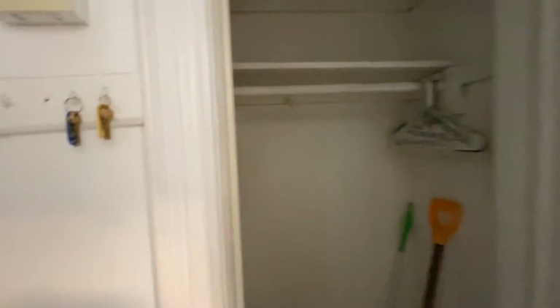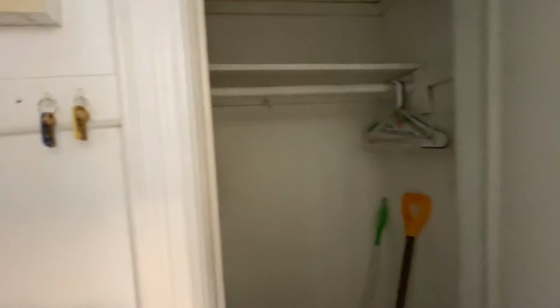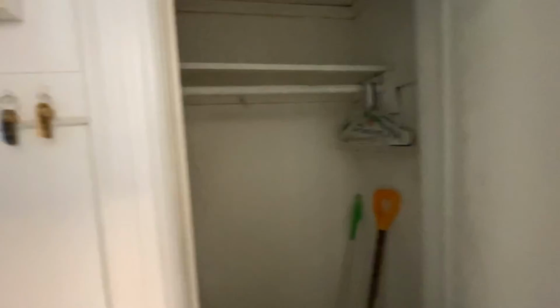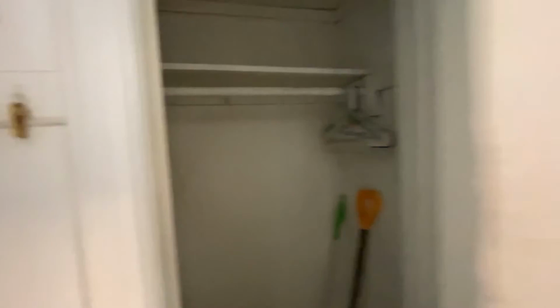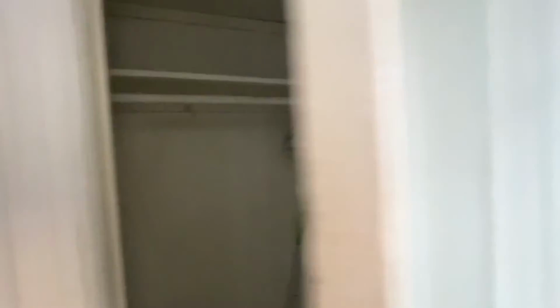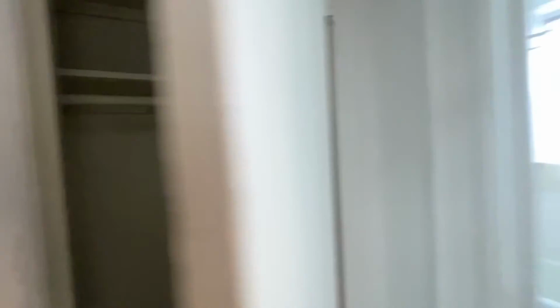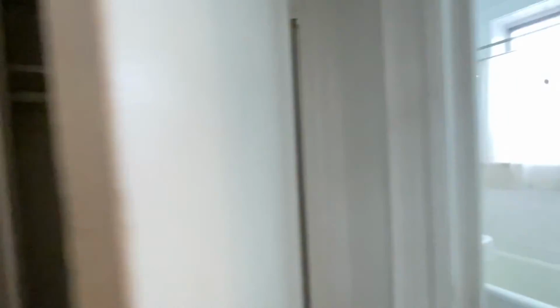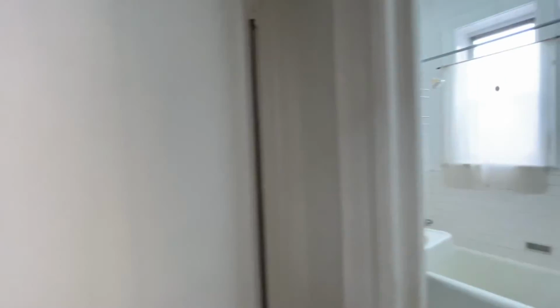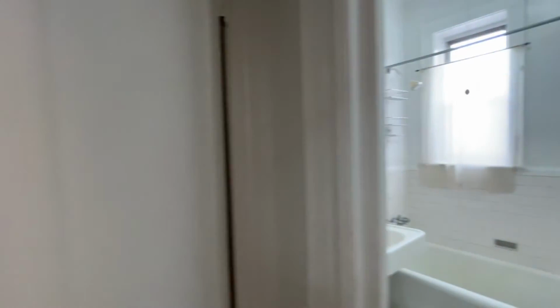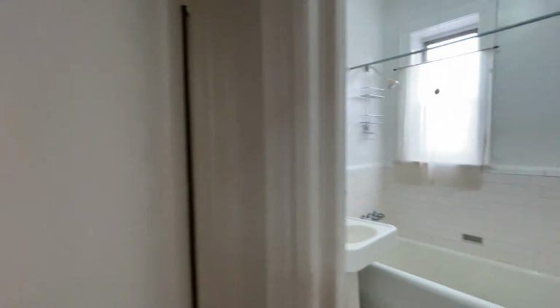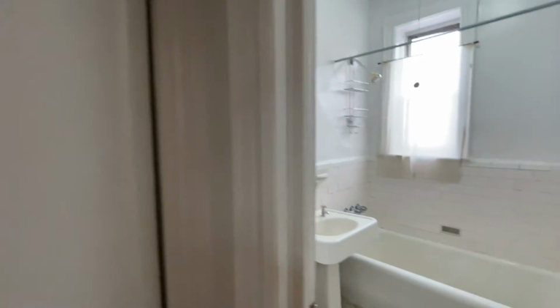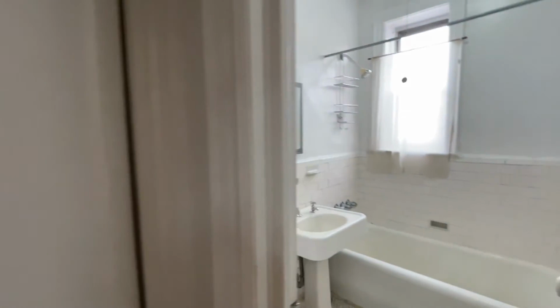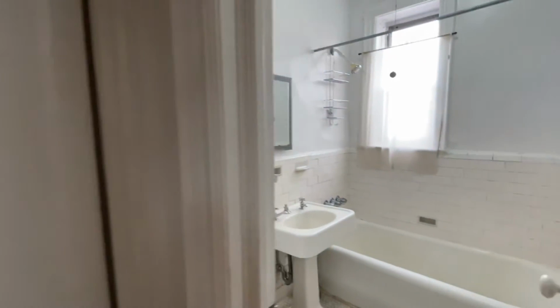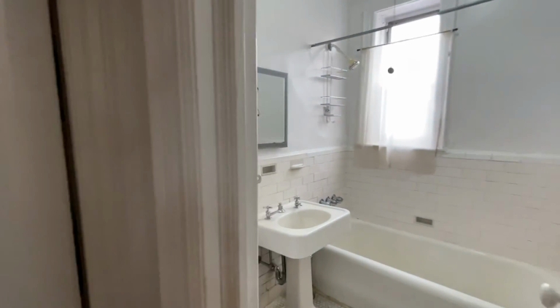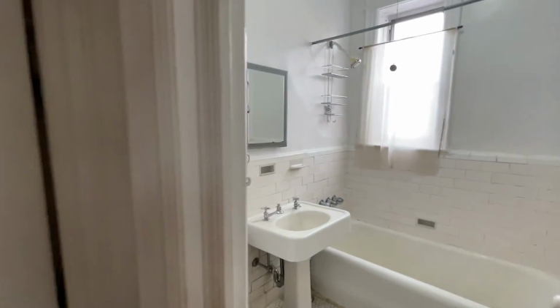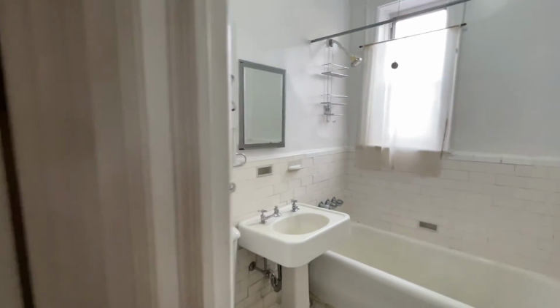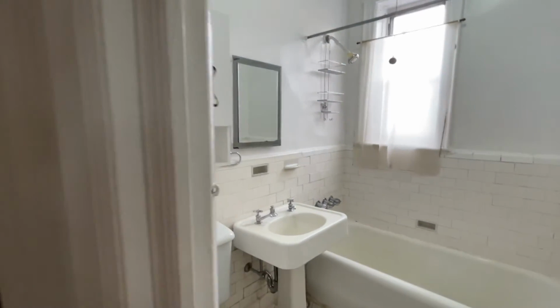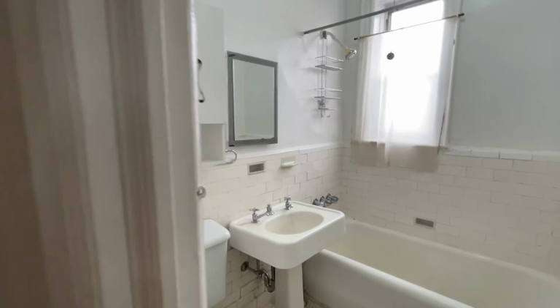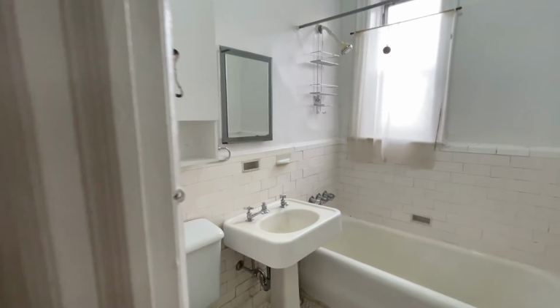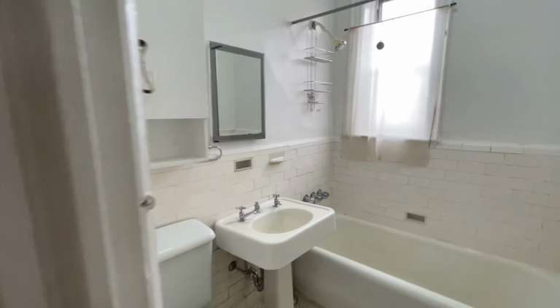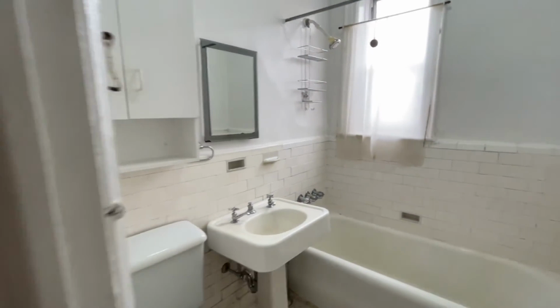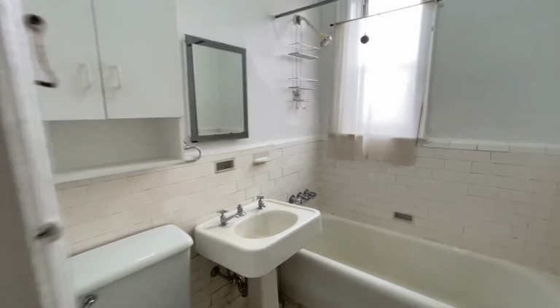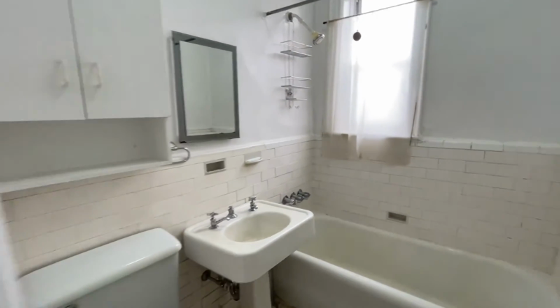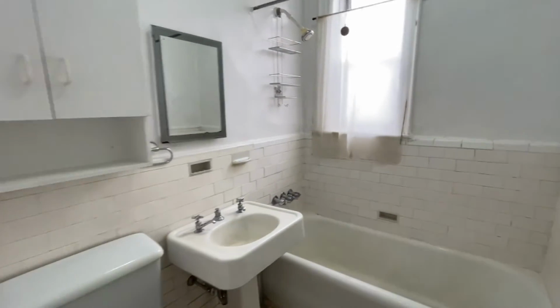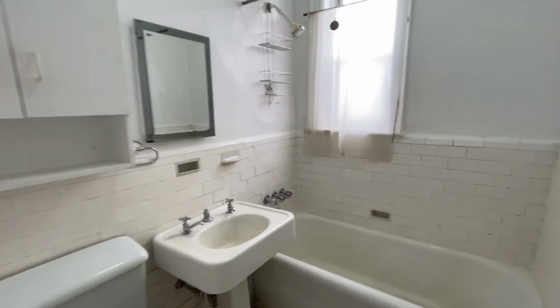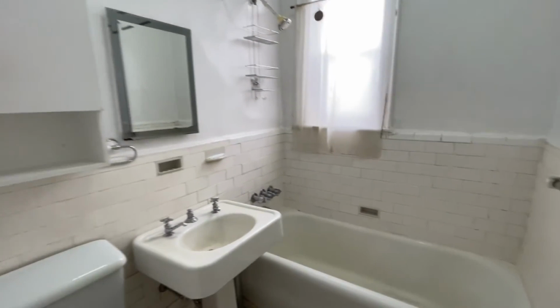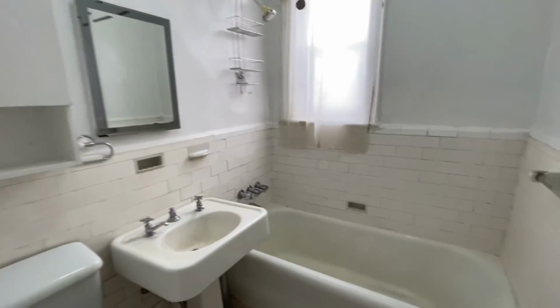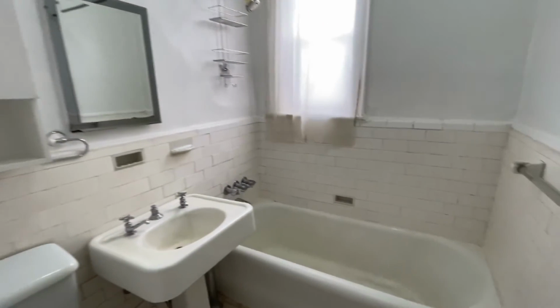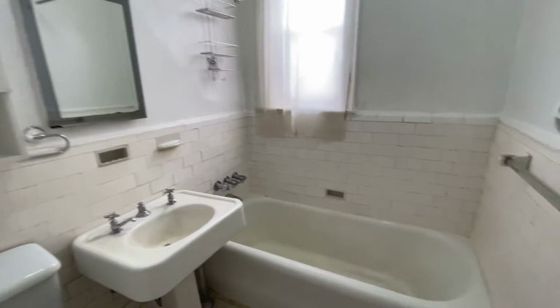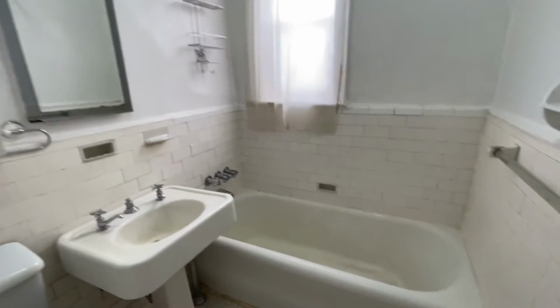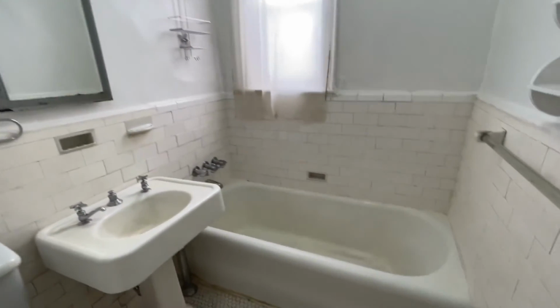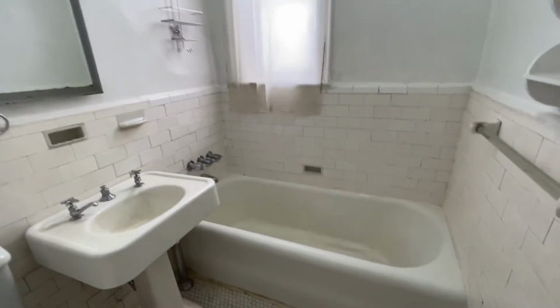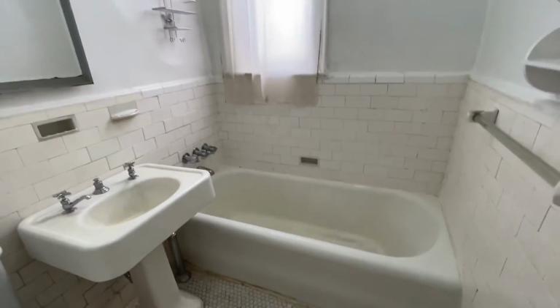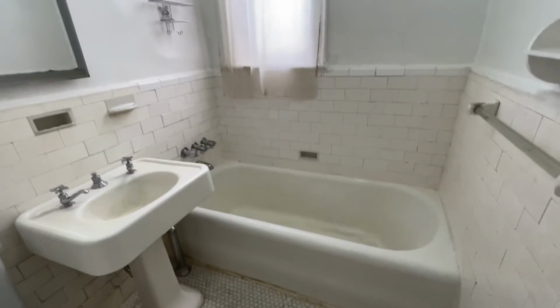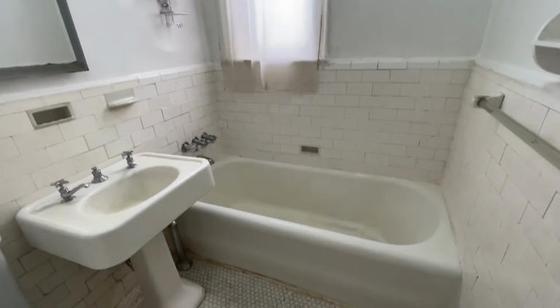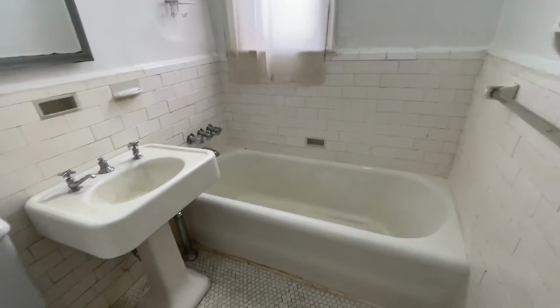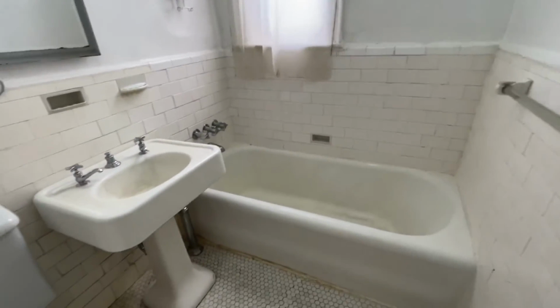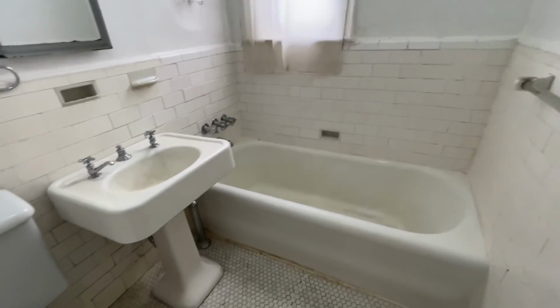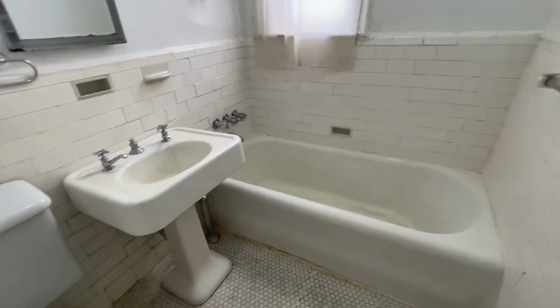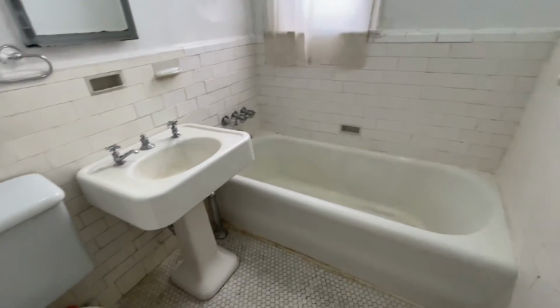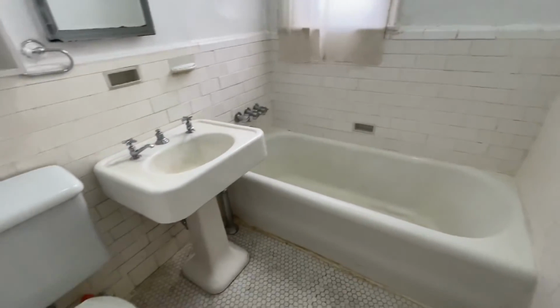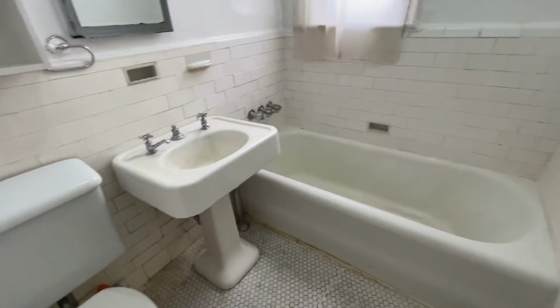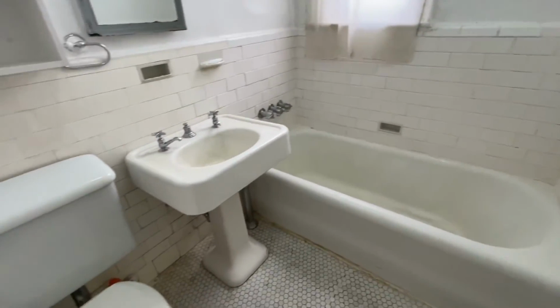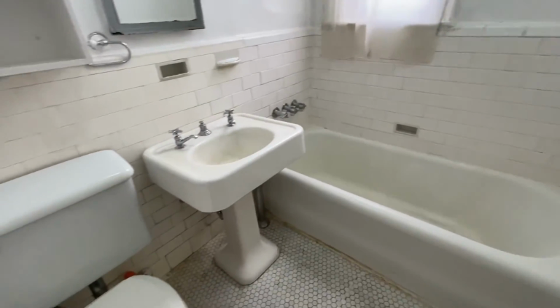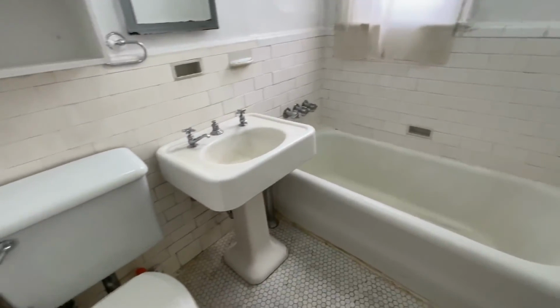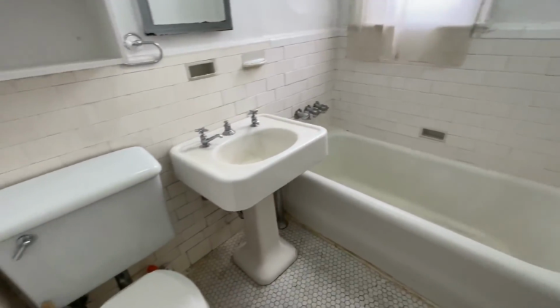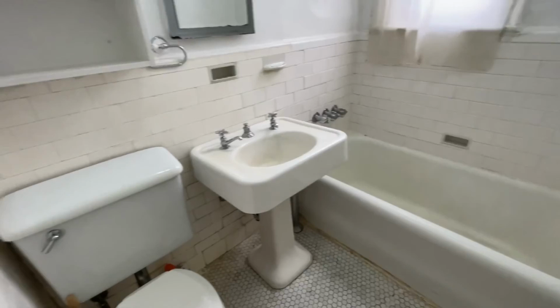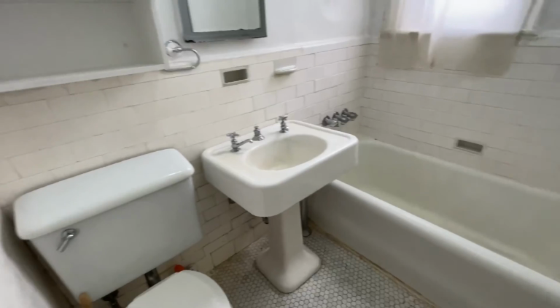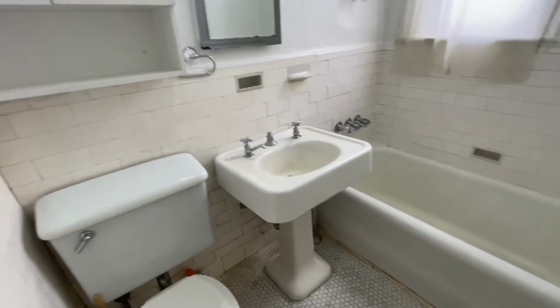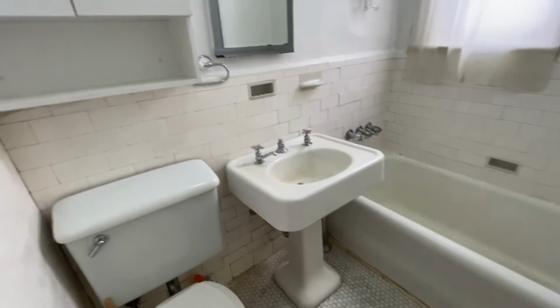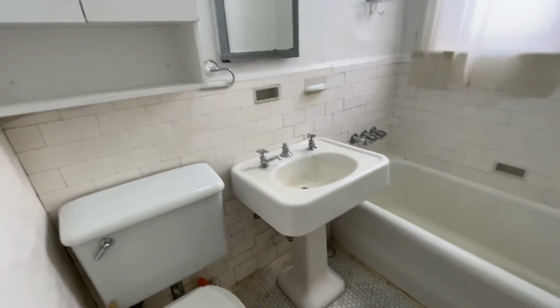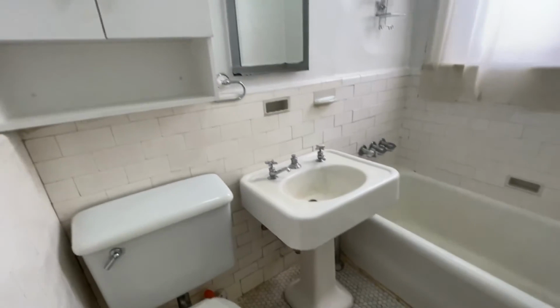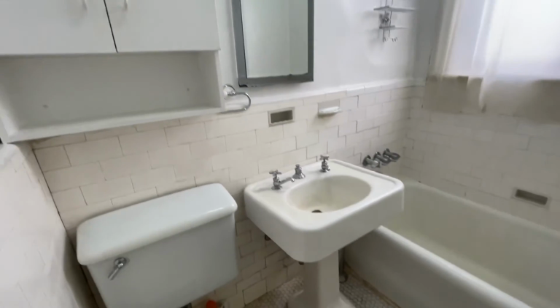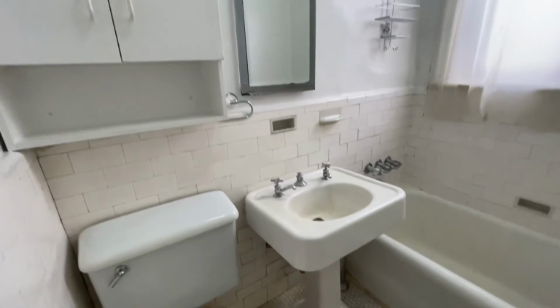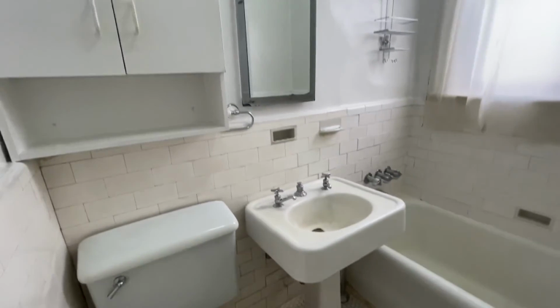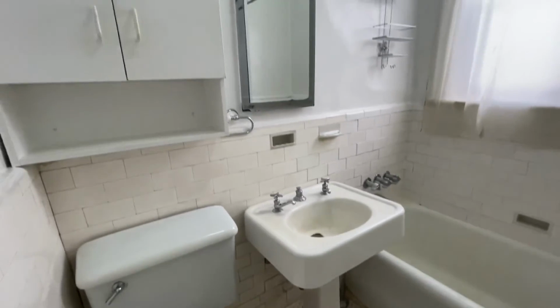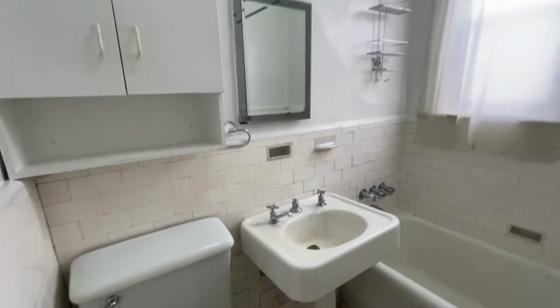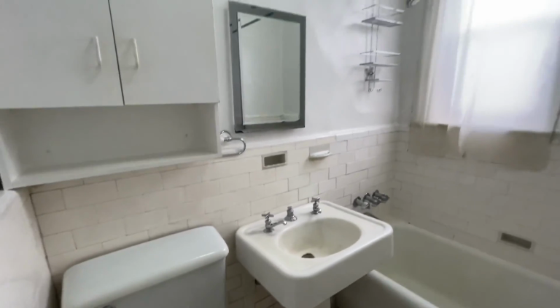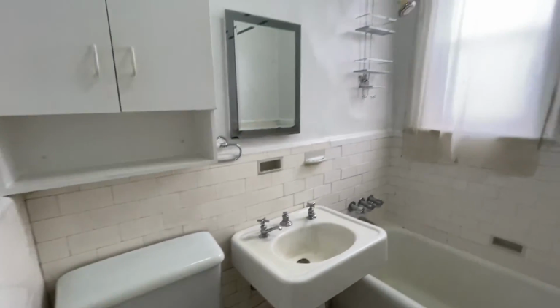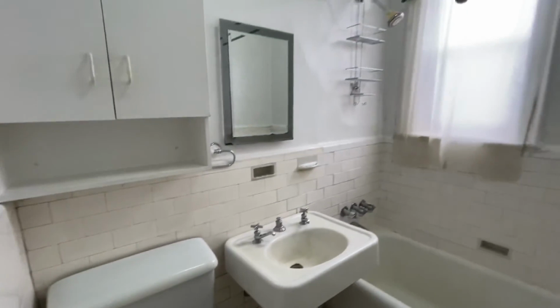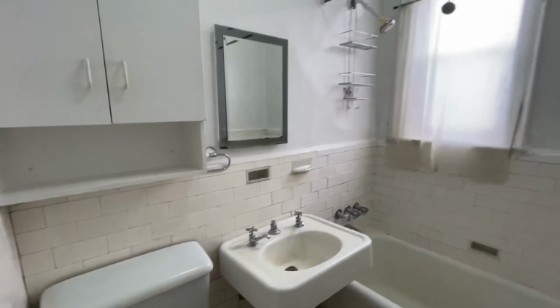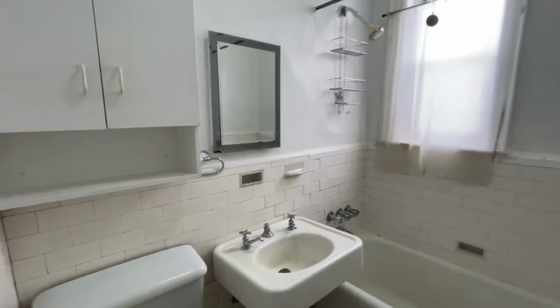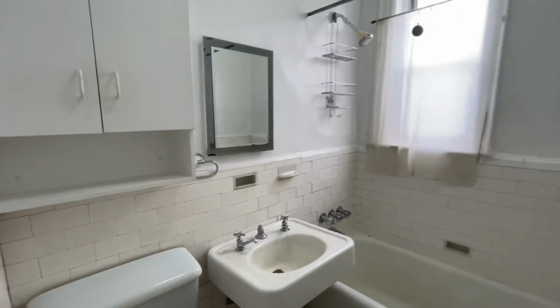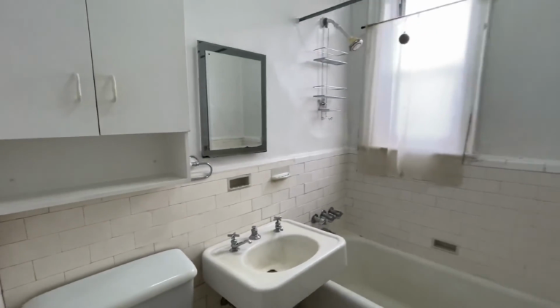And the bathroom — full-size tub and a window.